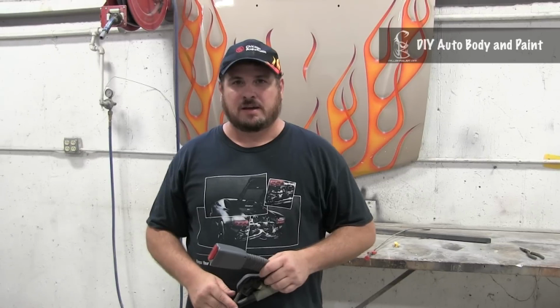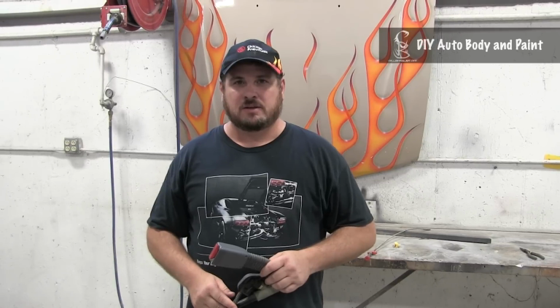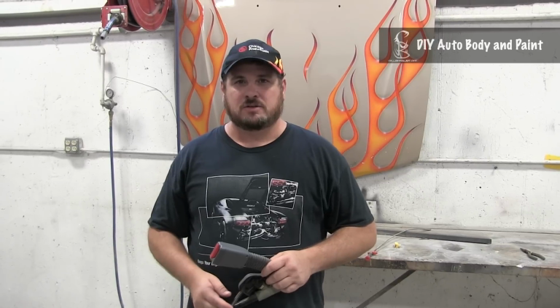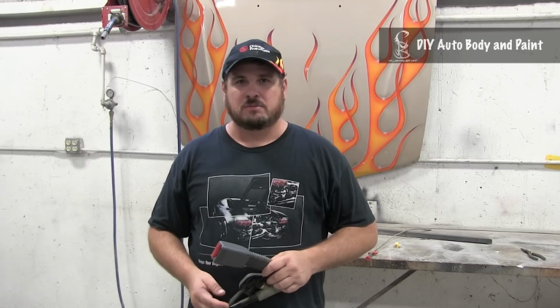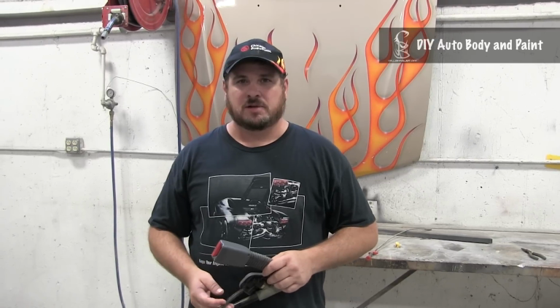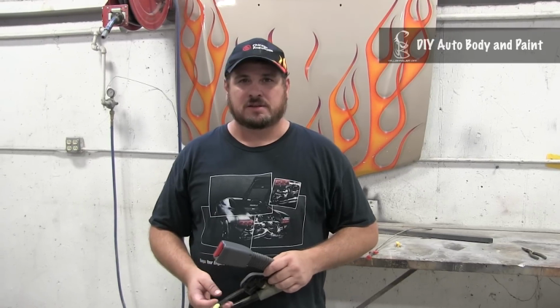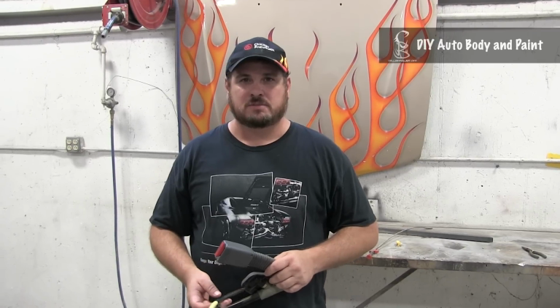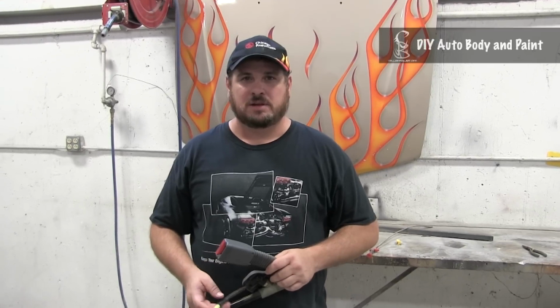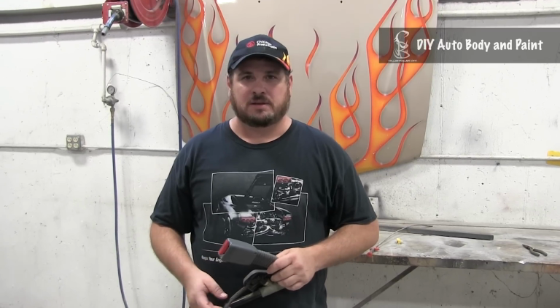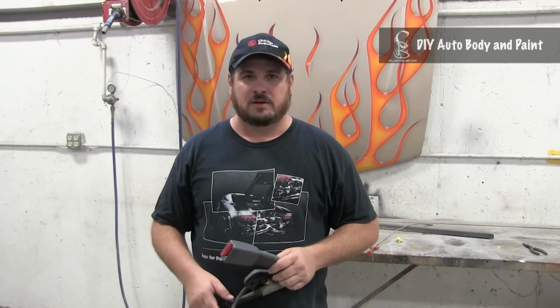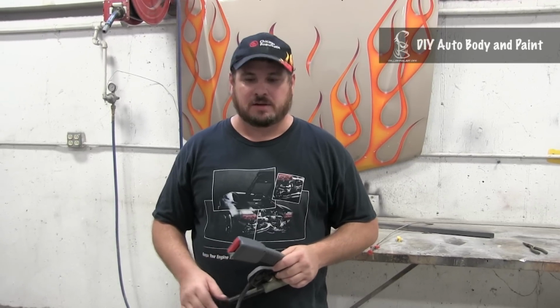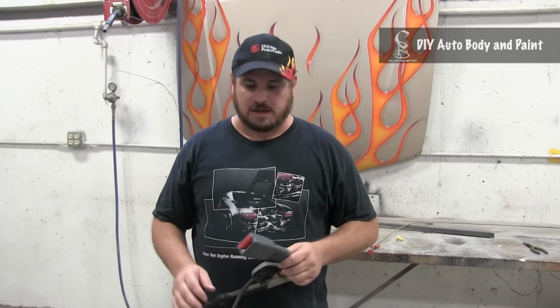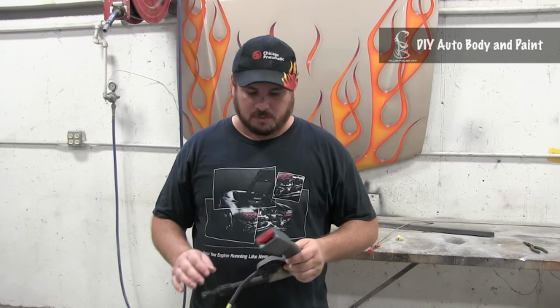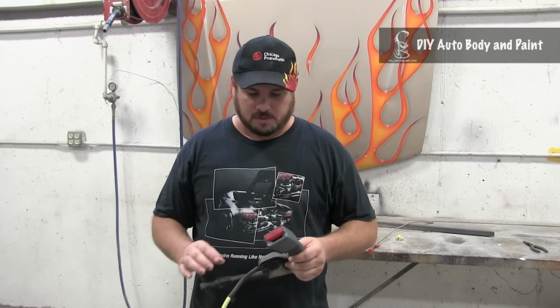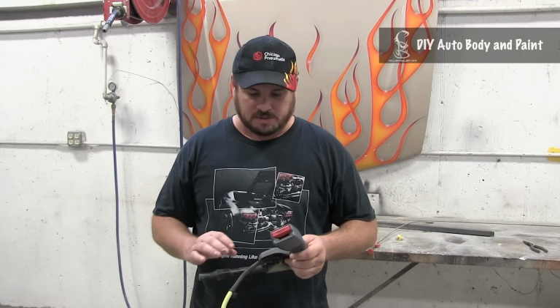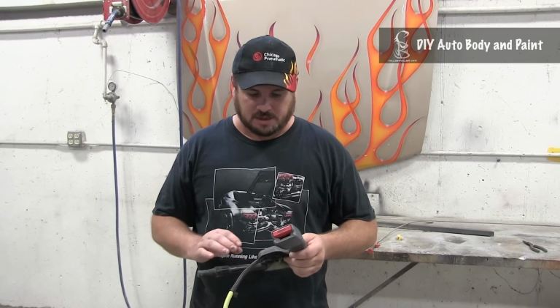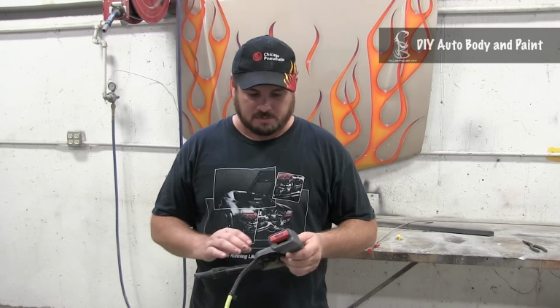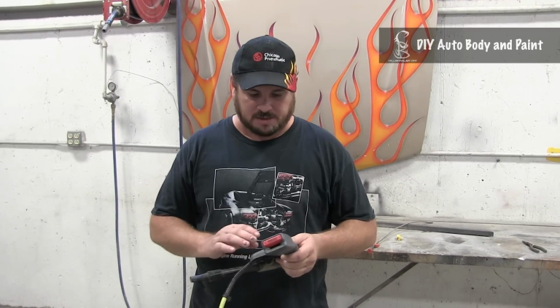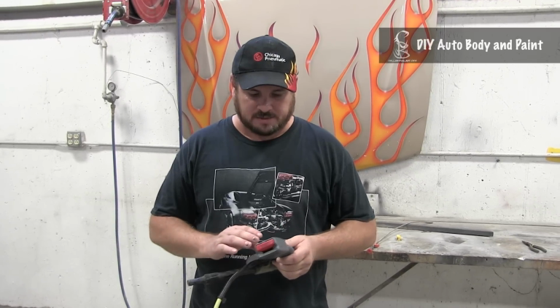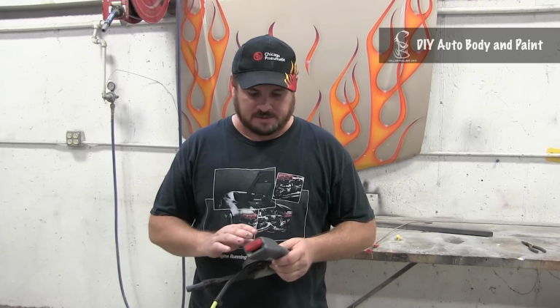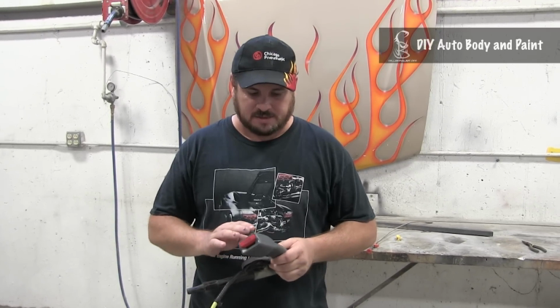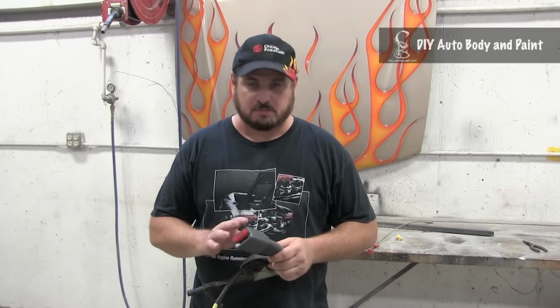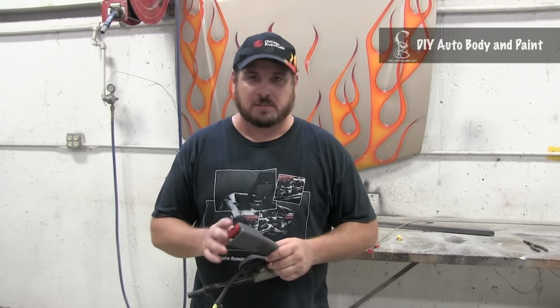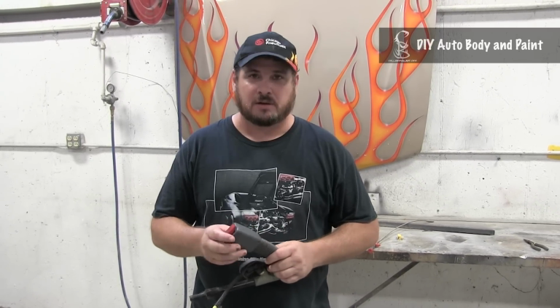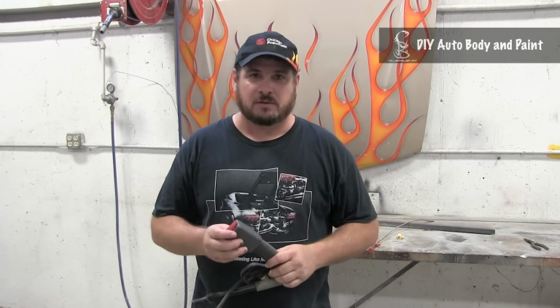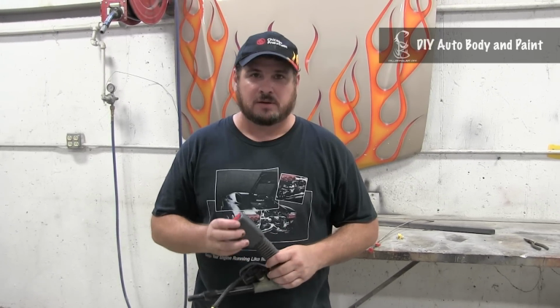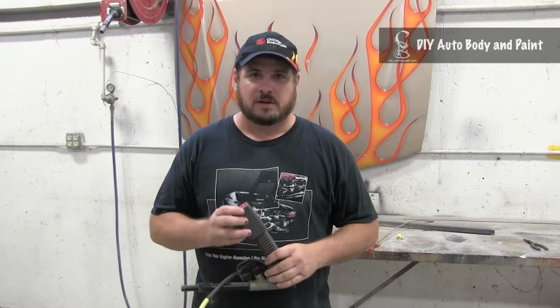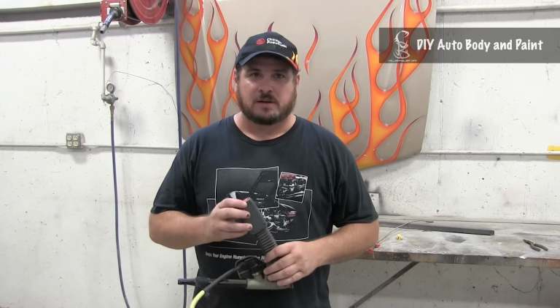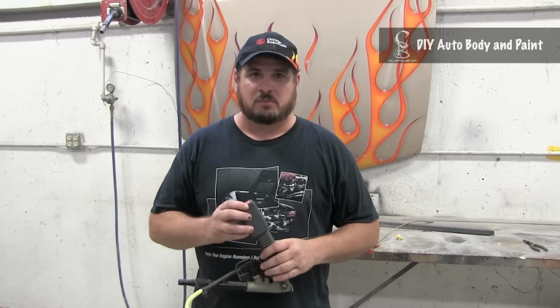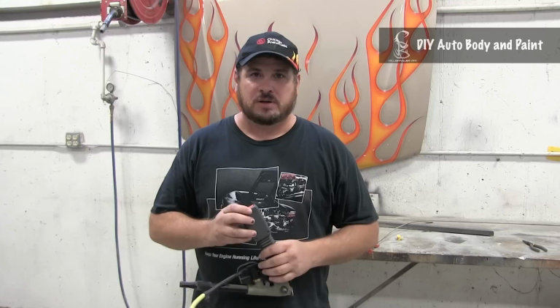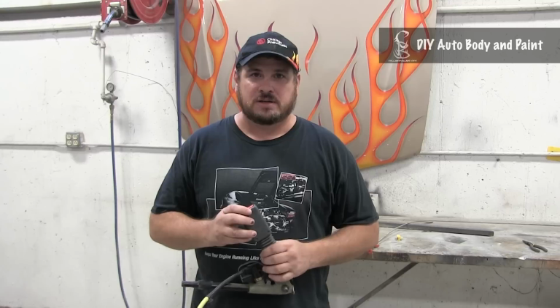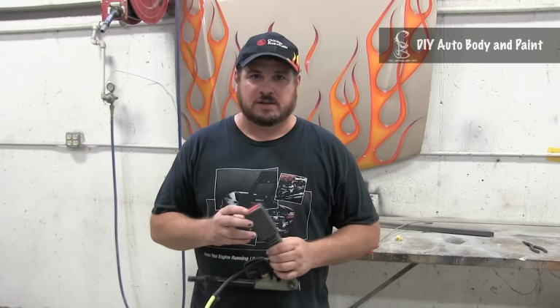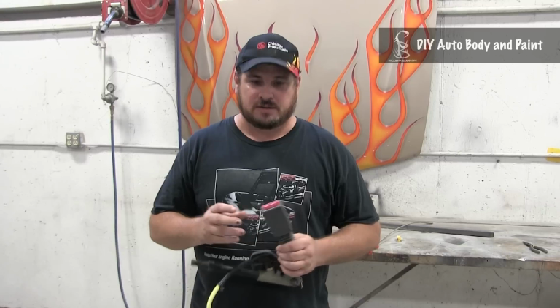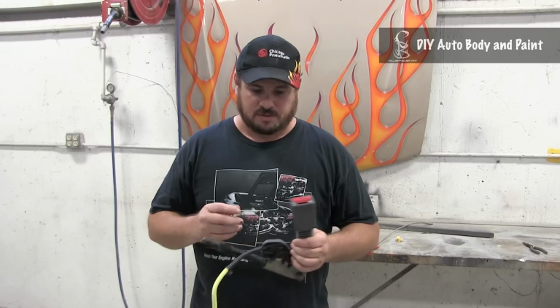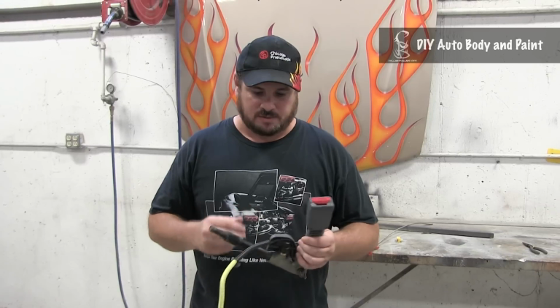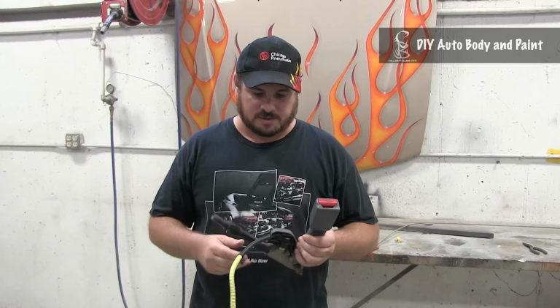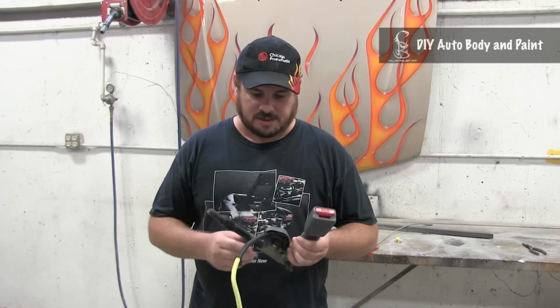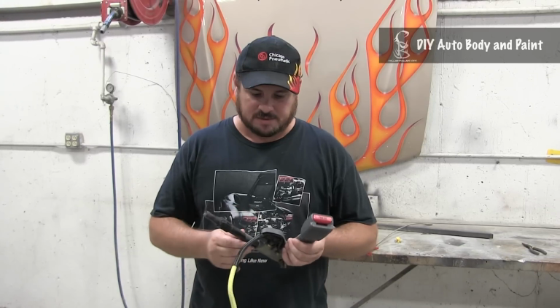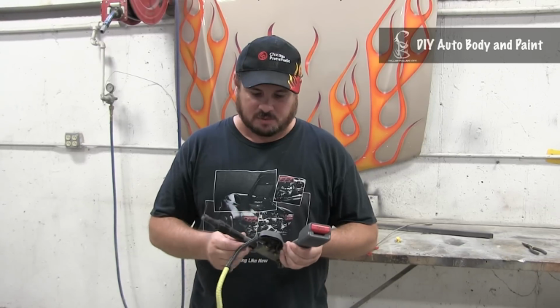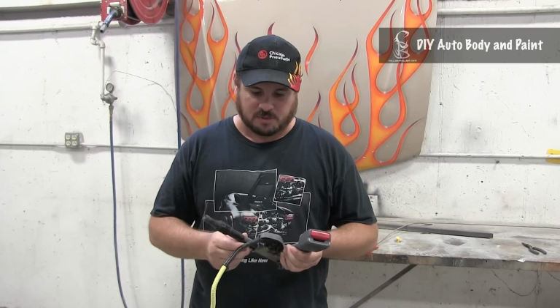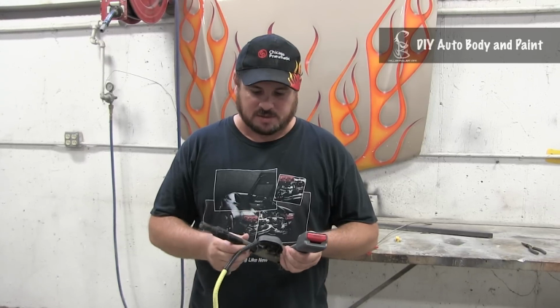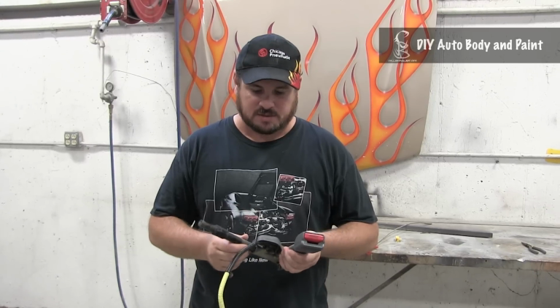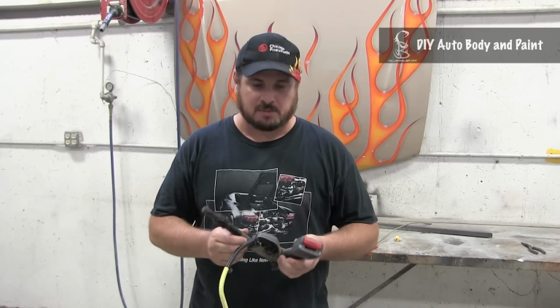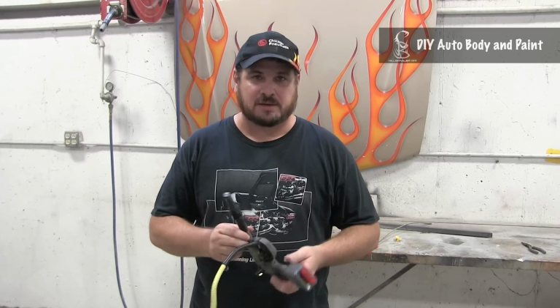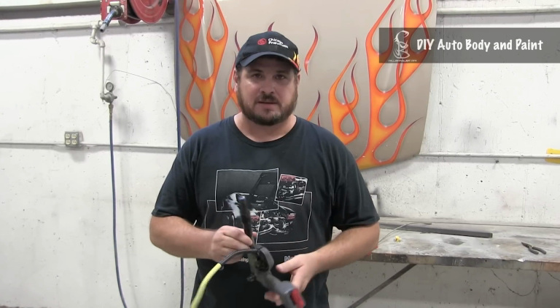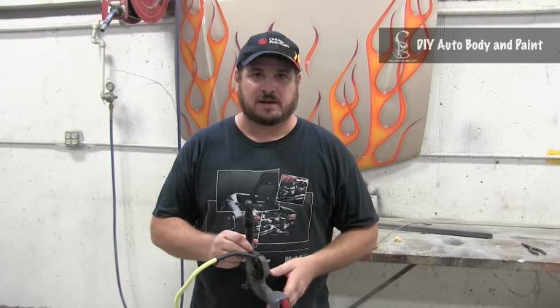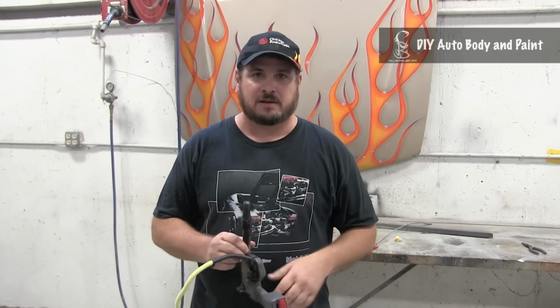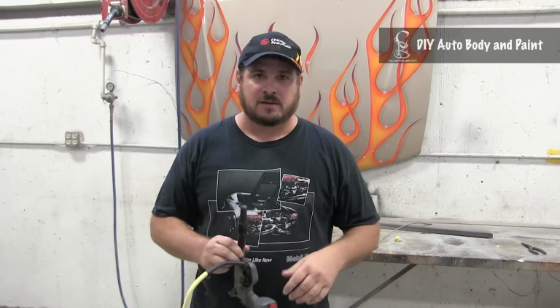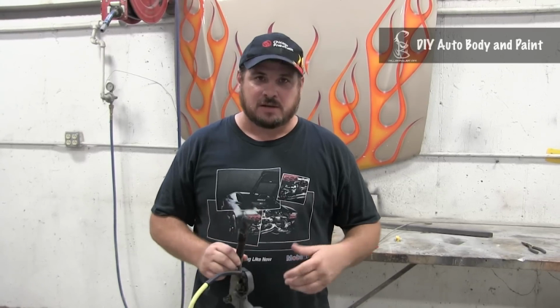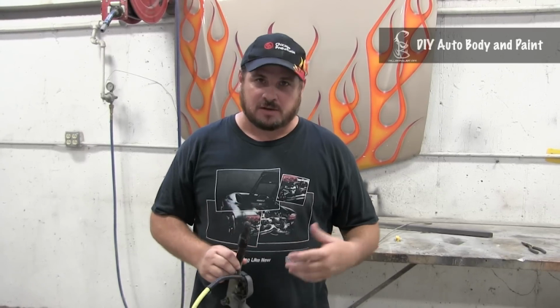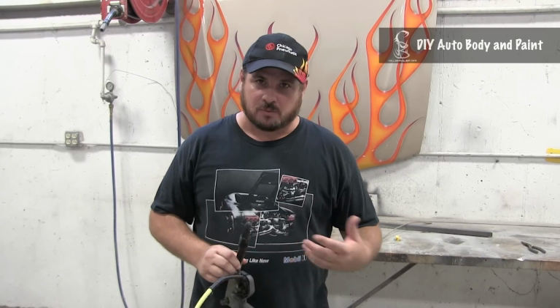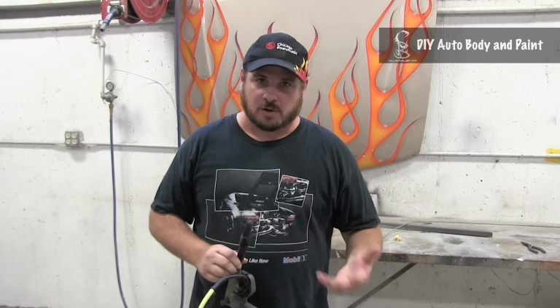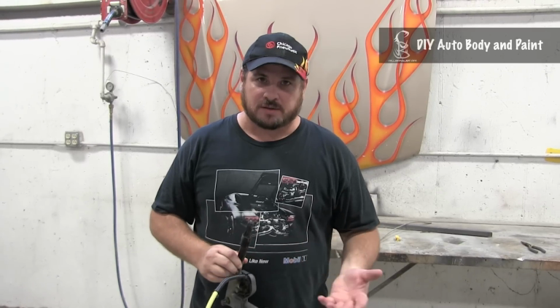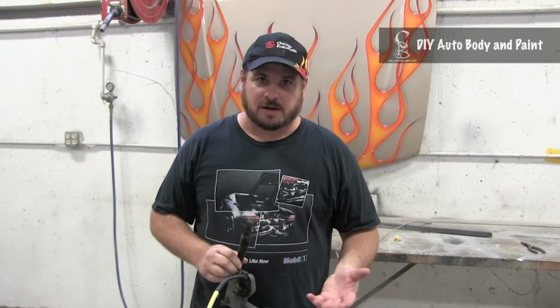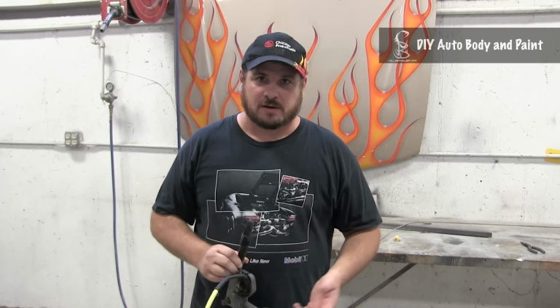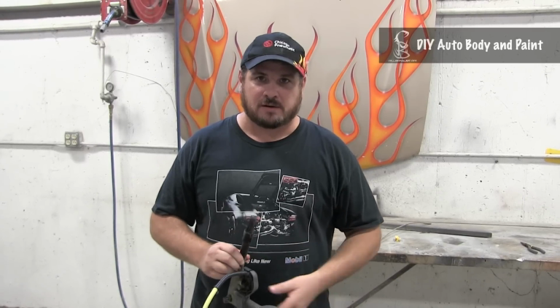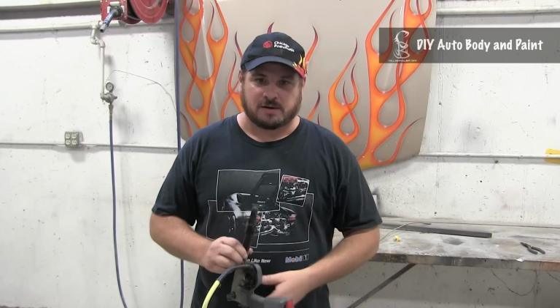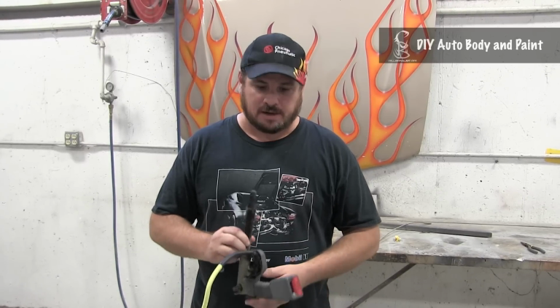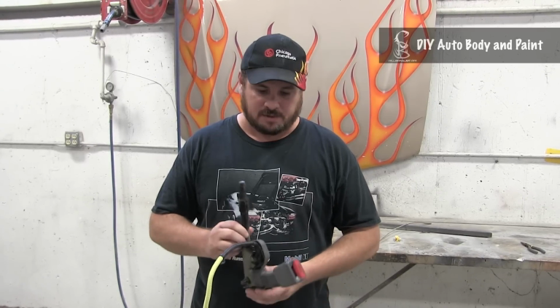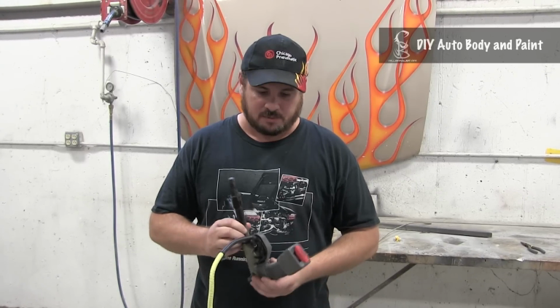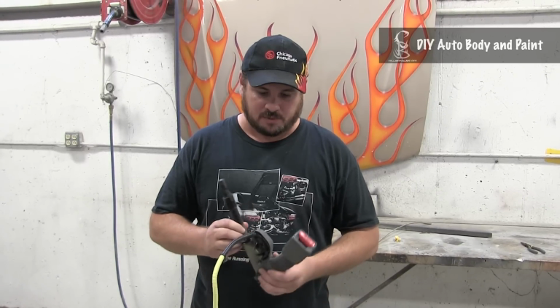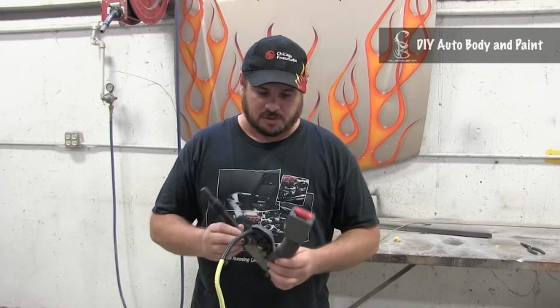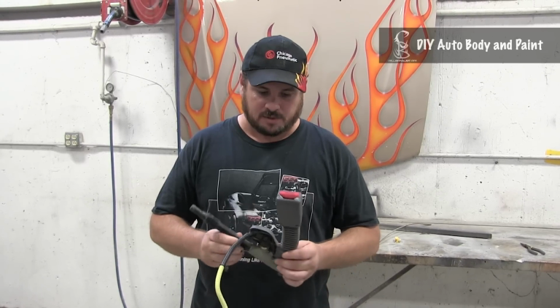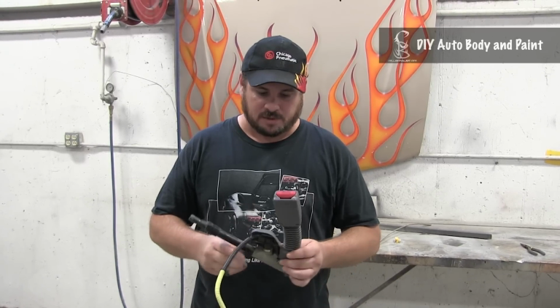Hey YouTube, Donnie Smith here, and today we're gonna talk about seat belt pre-tensioners. I was asked some questions about what they are and how they work.